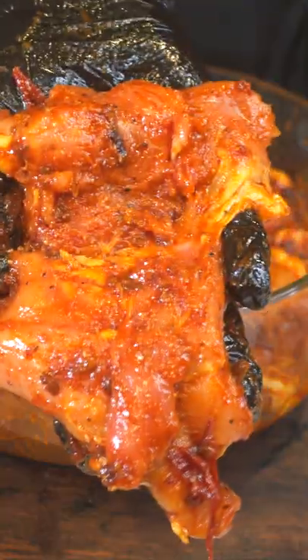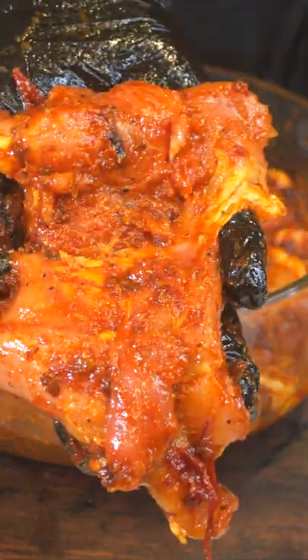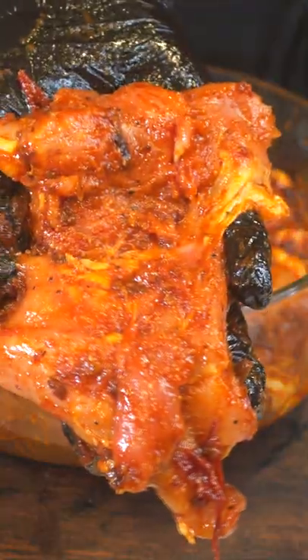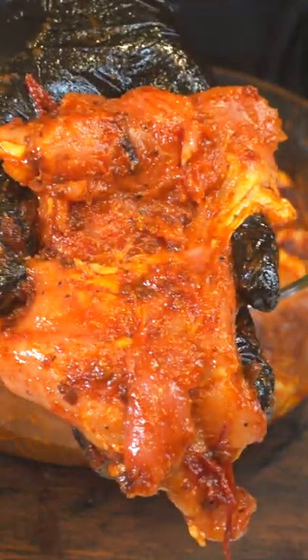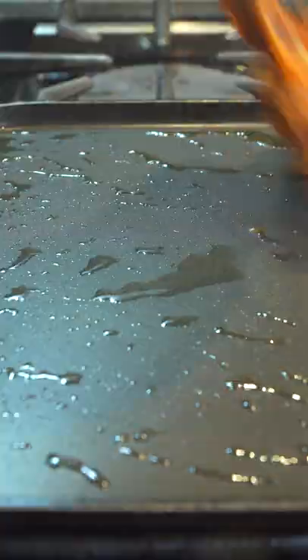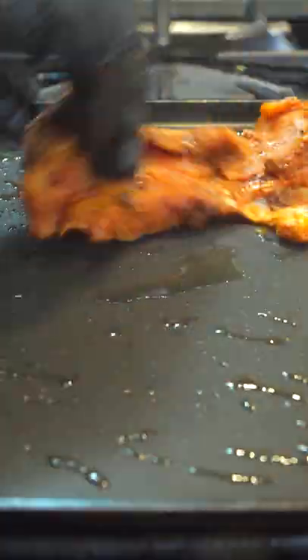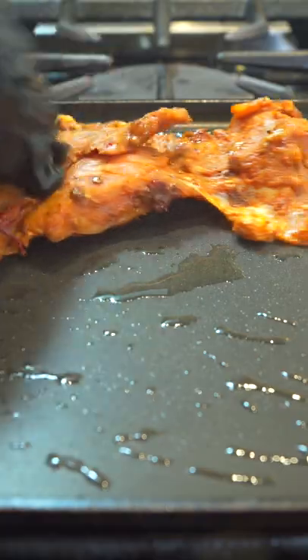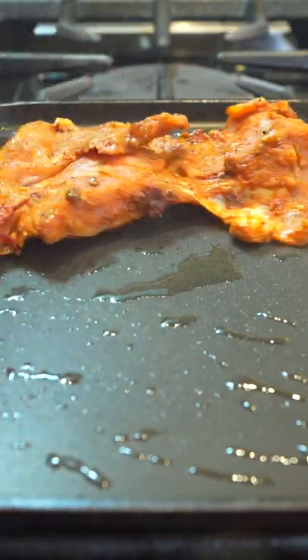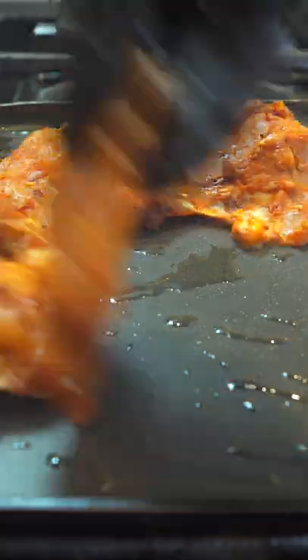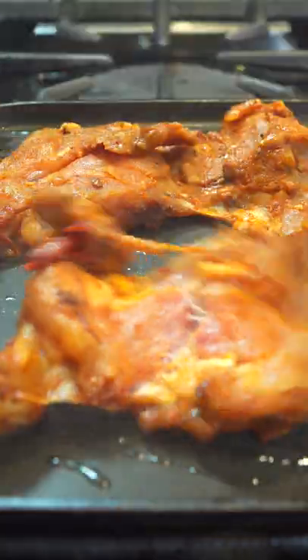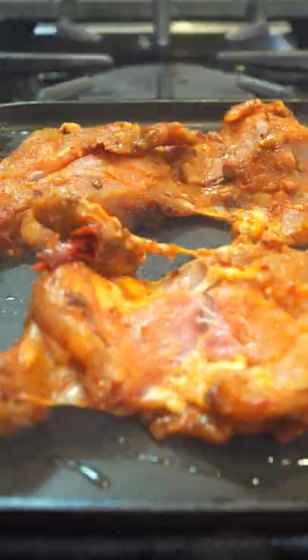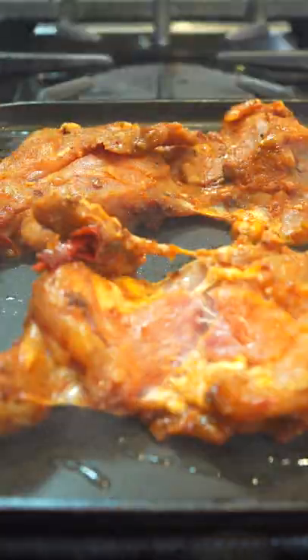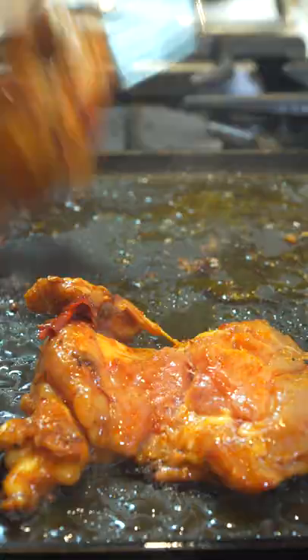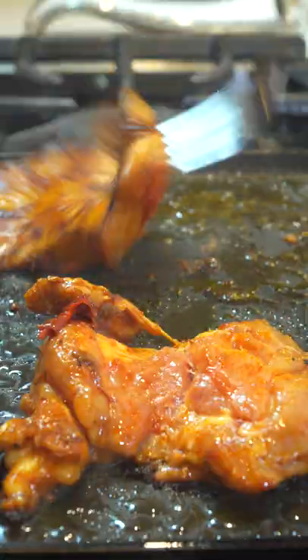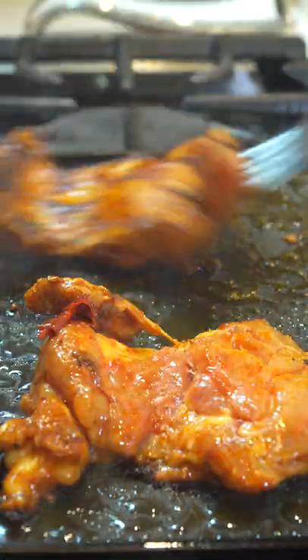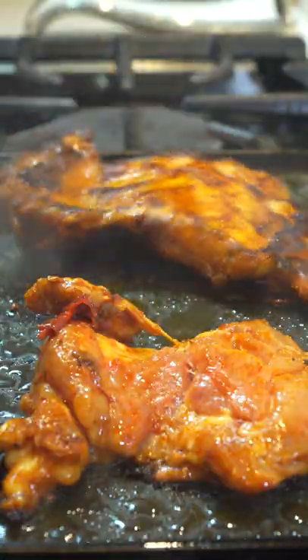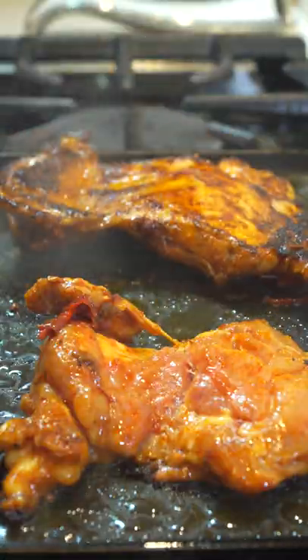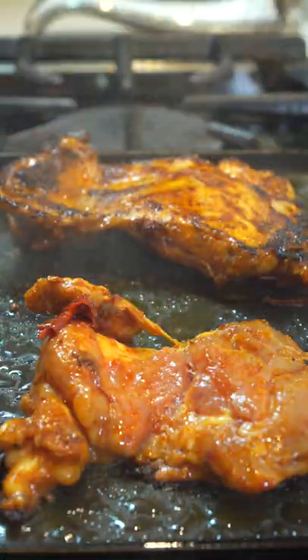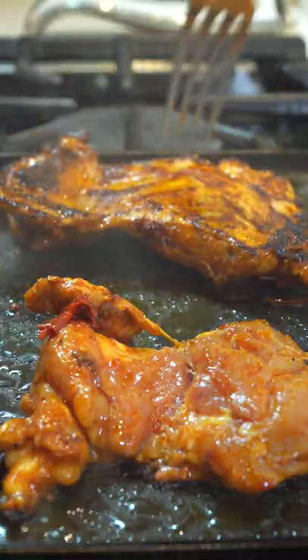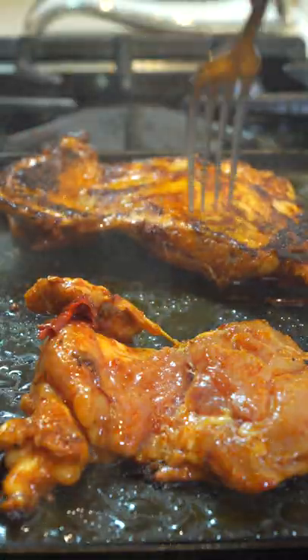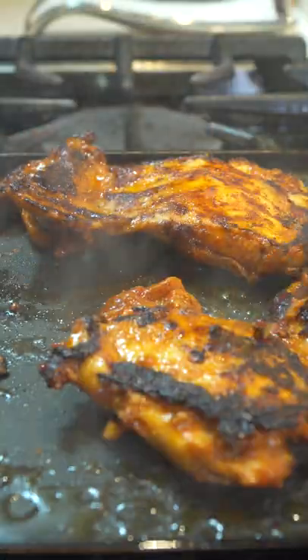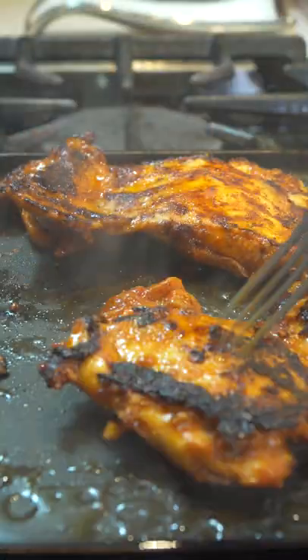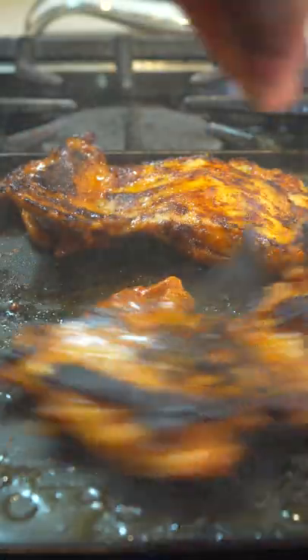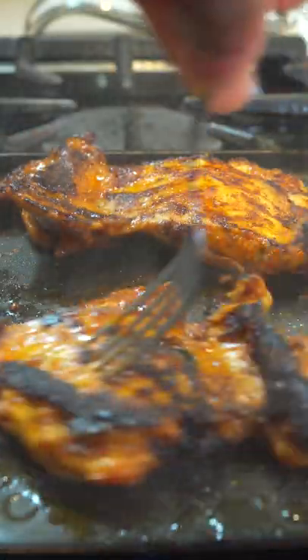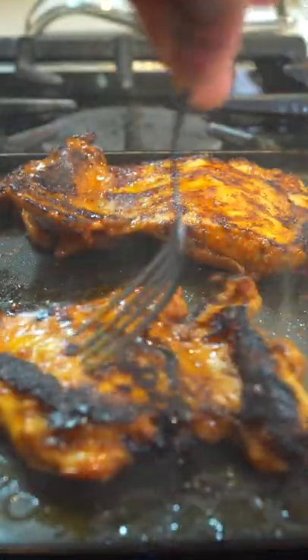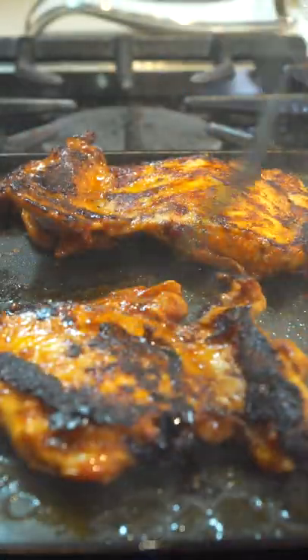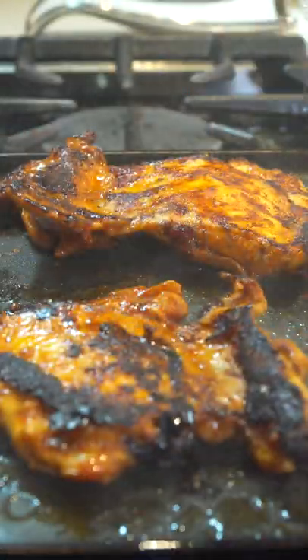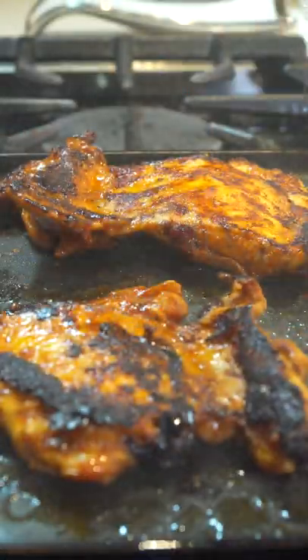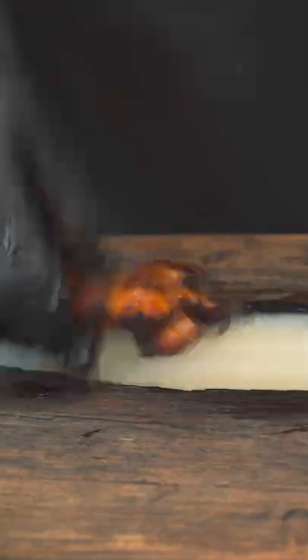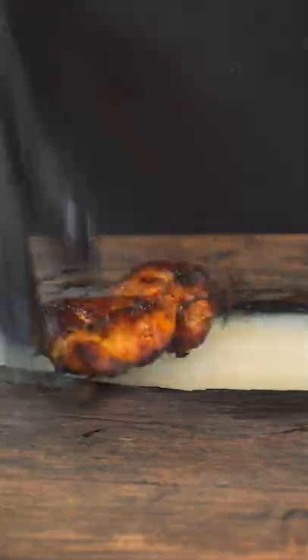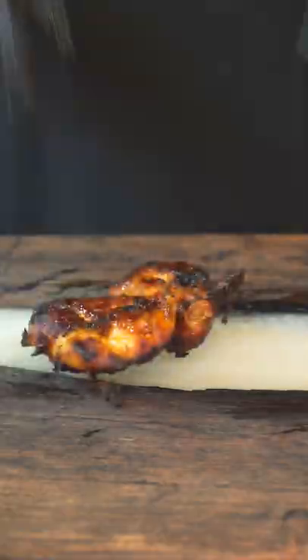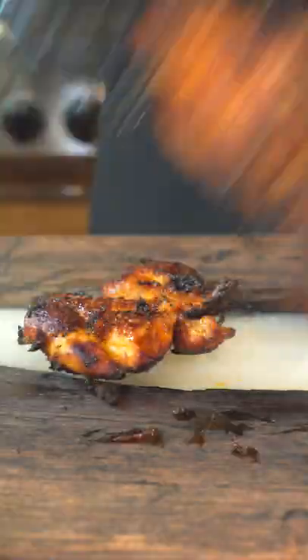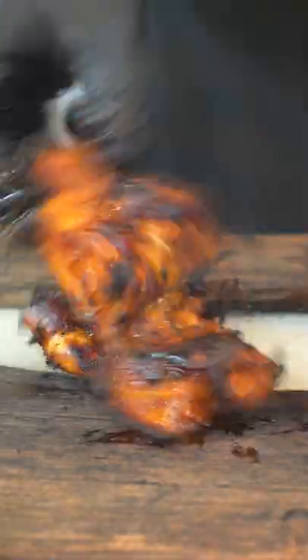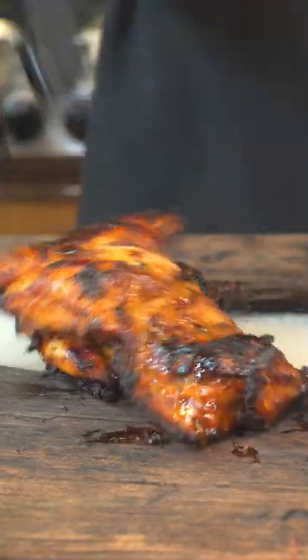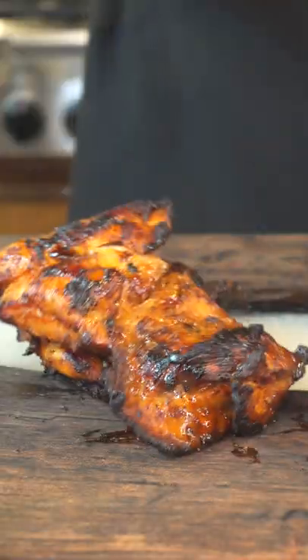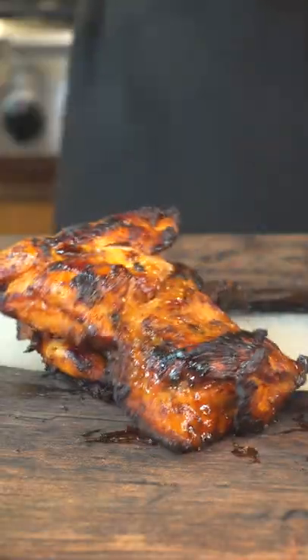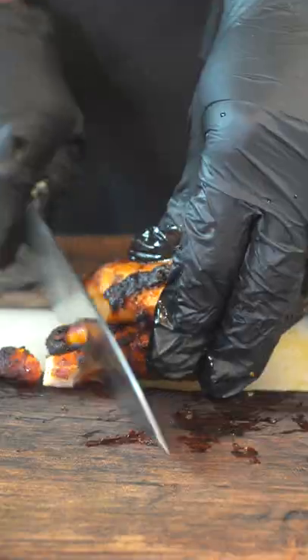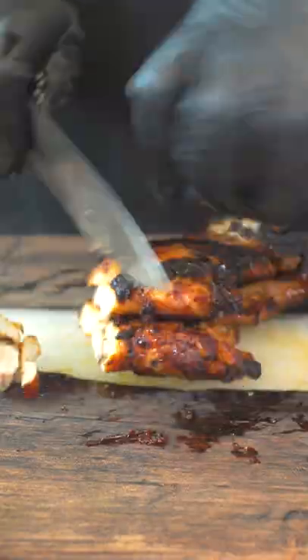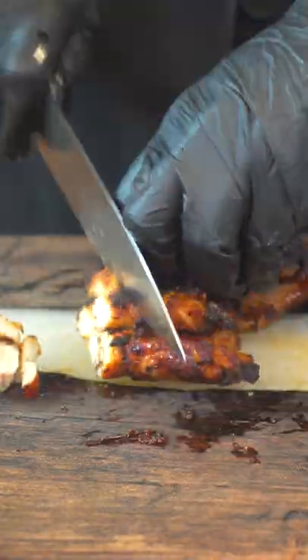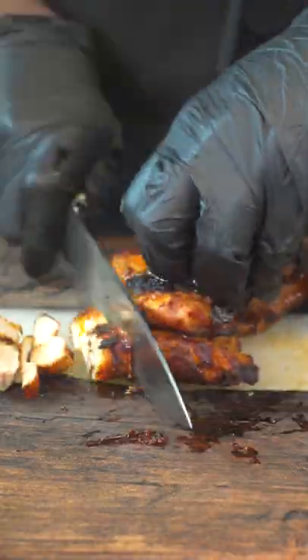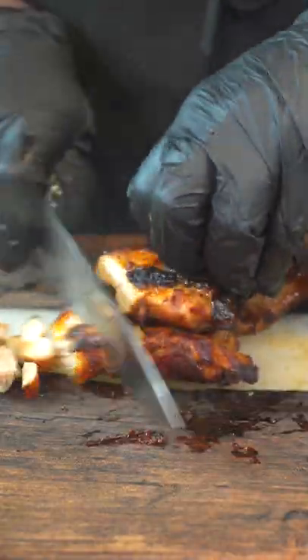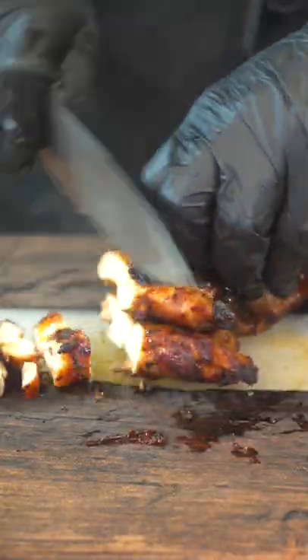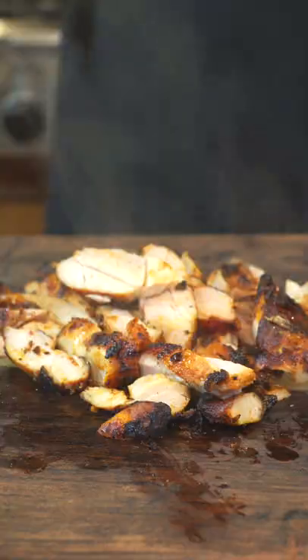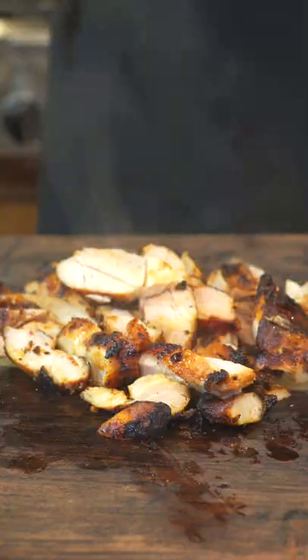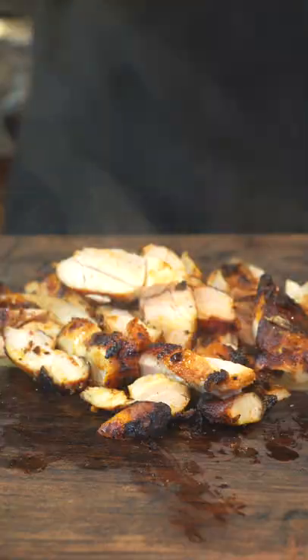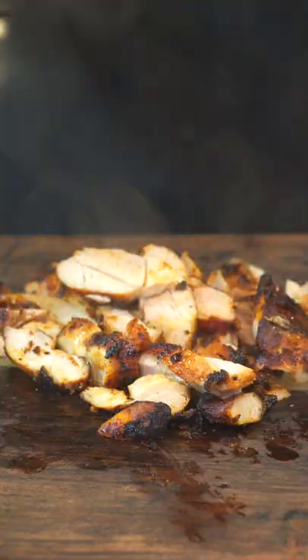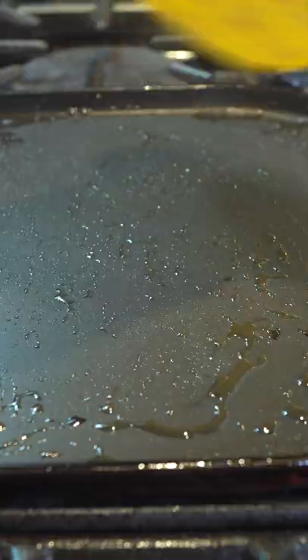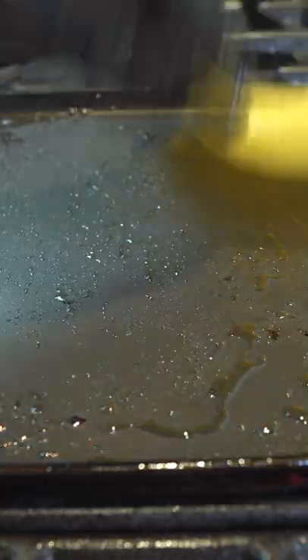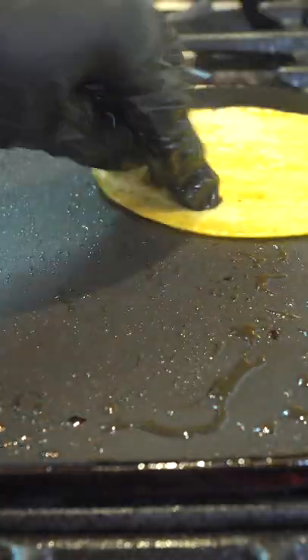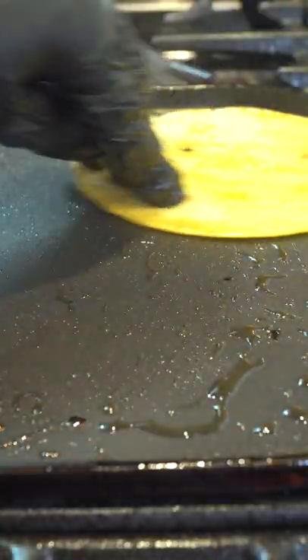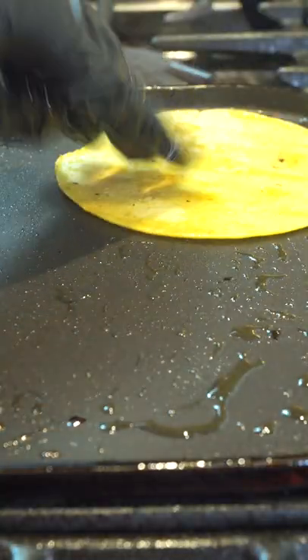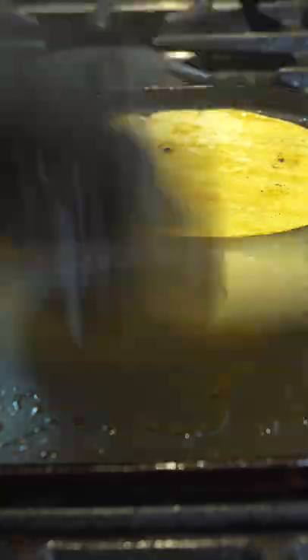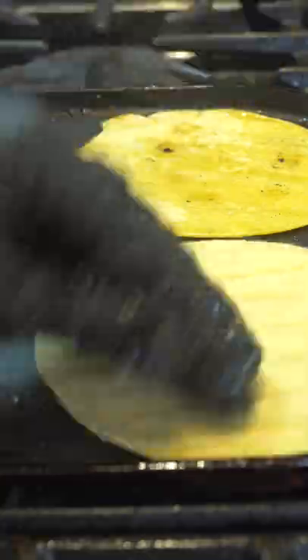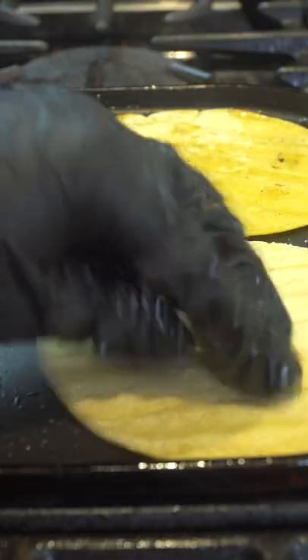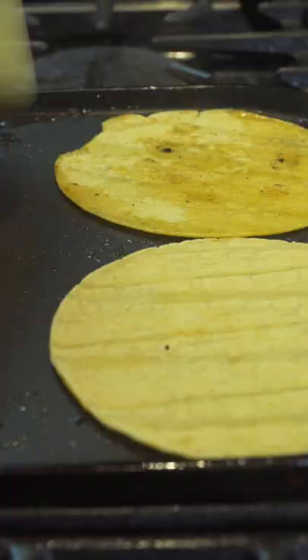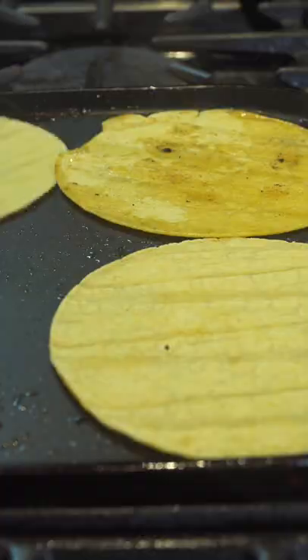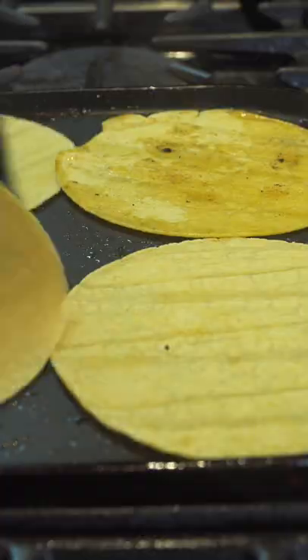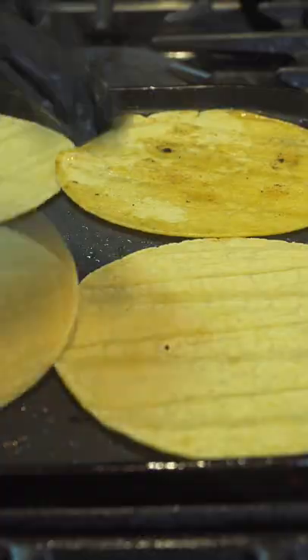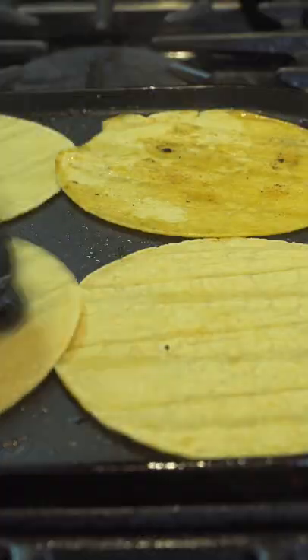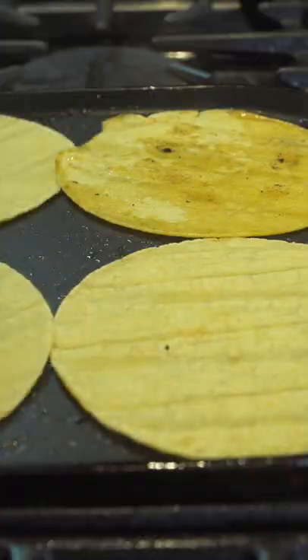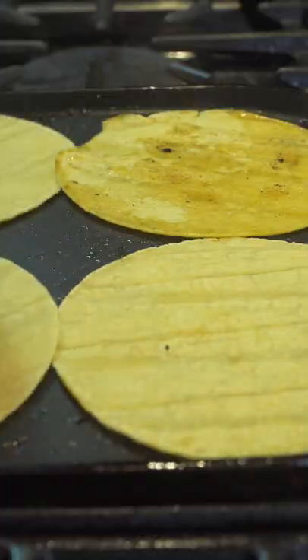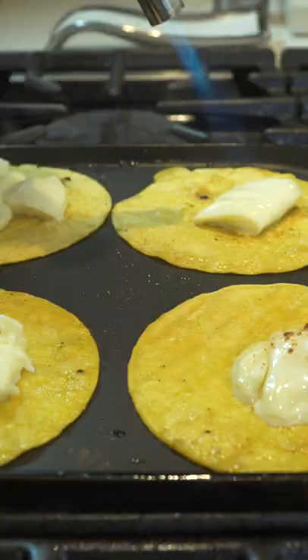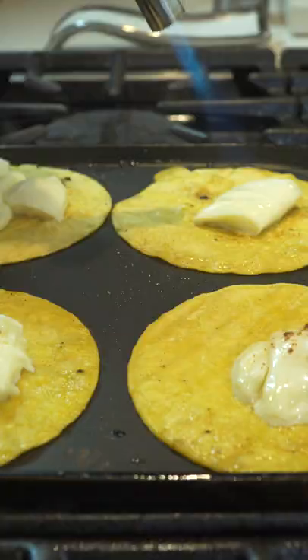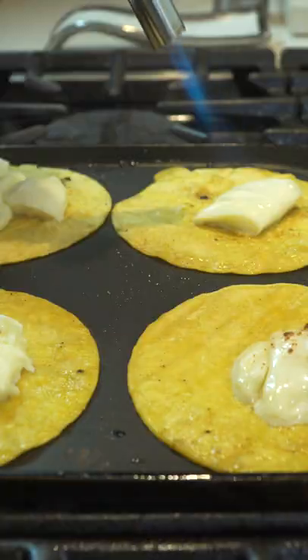Add that chicken to a skillet, let that cook five minutes on each side, let it rest for six minutes, and we're going to chop that up. Add some tortillas of your choice.